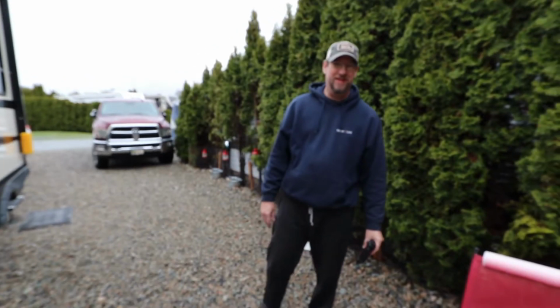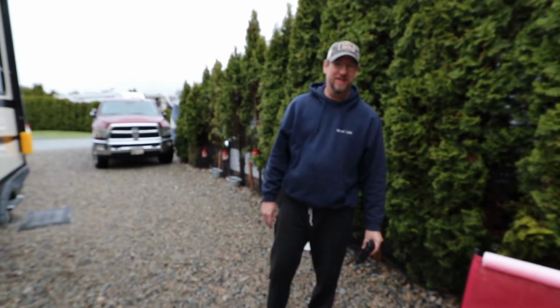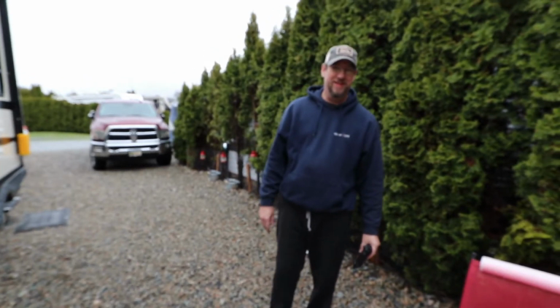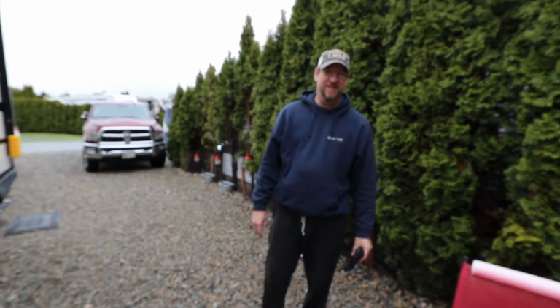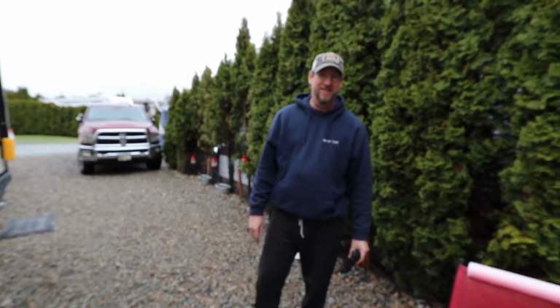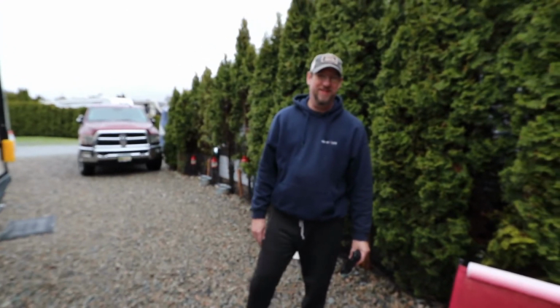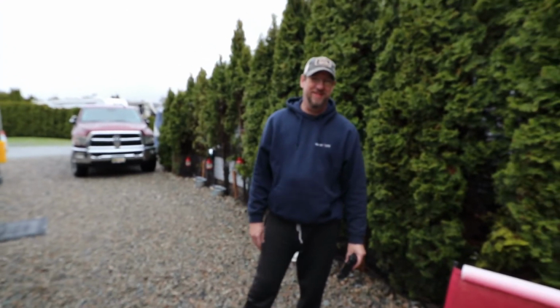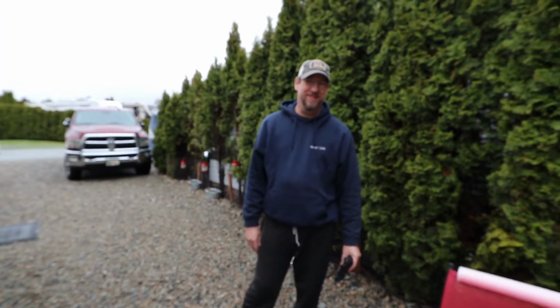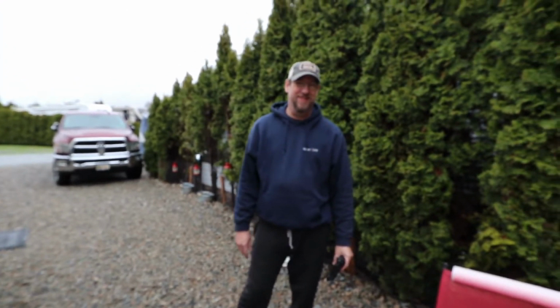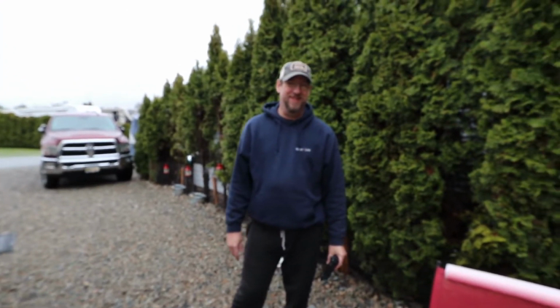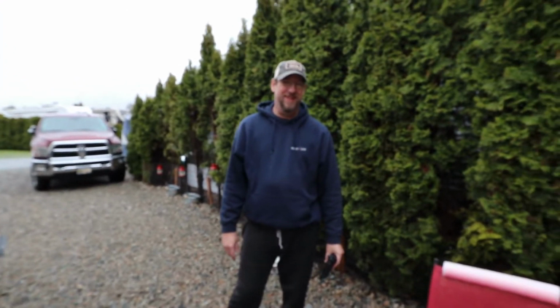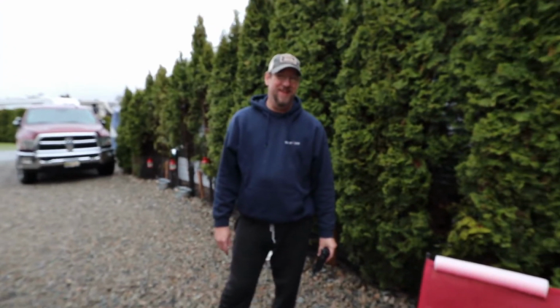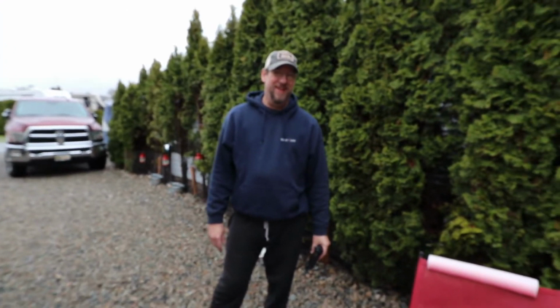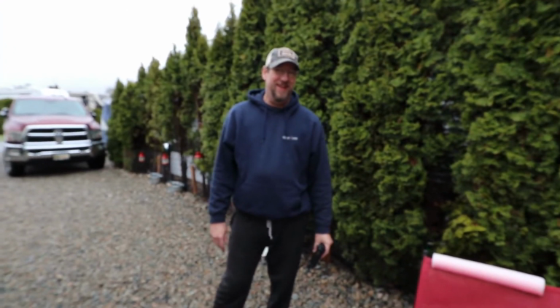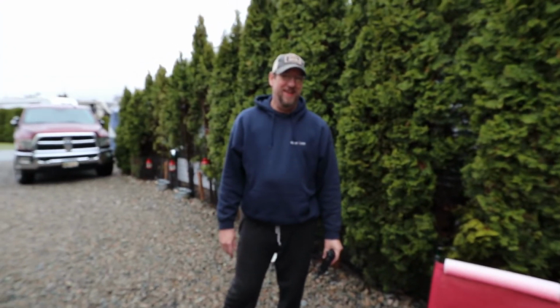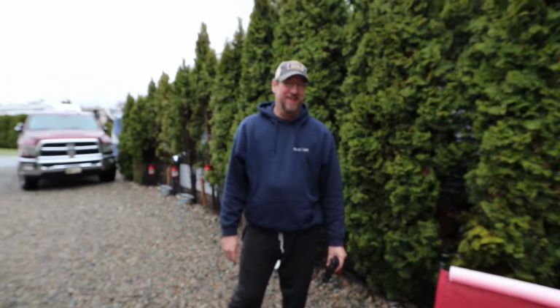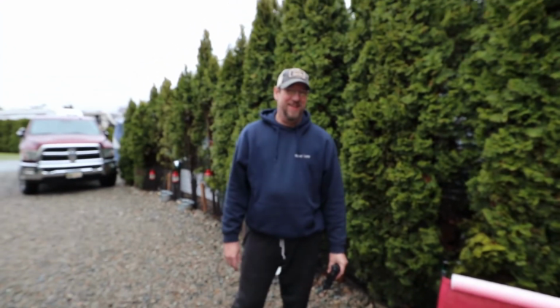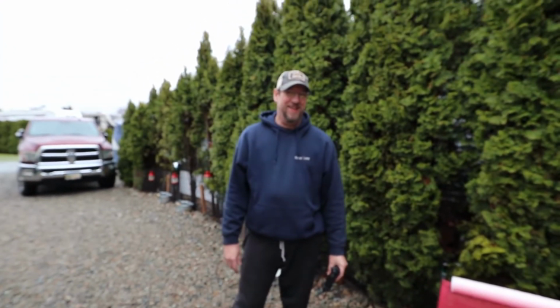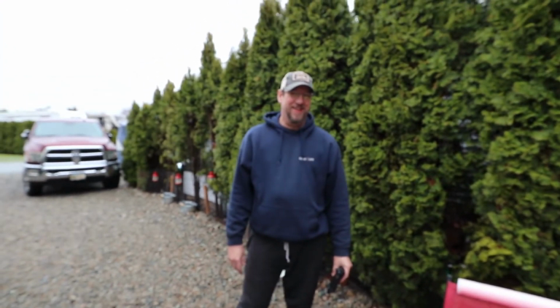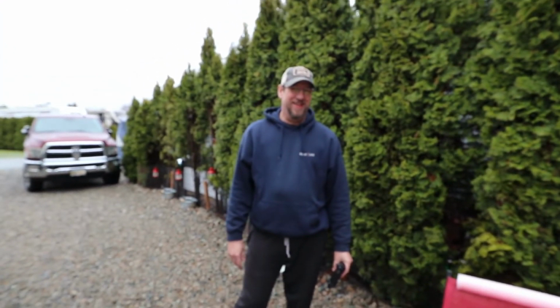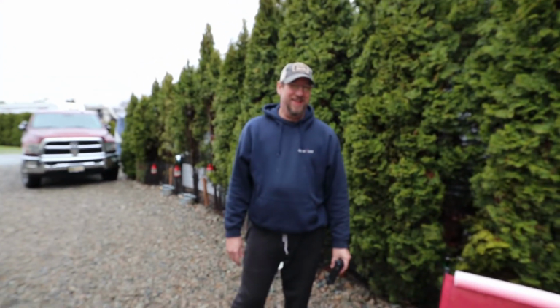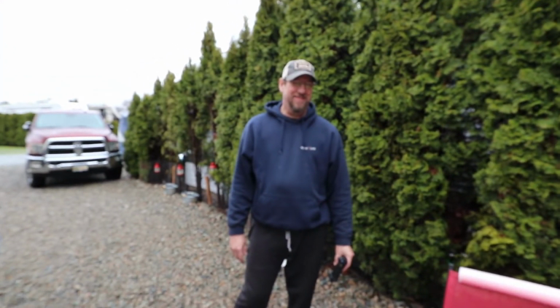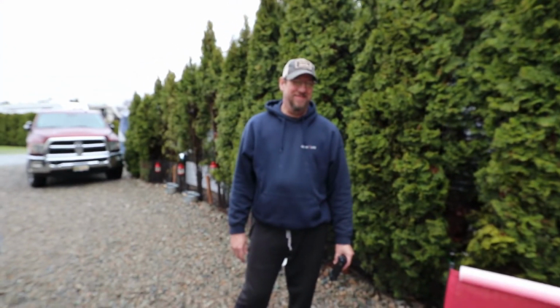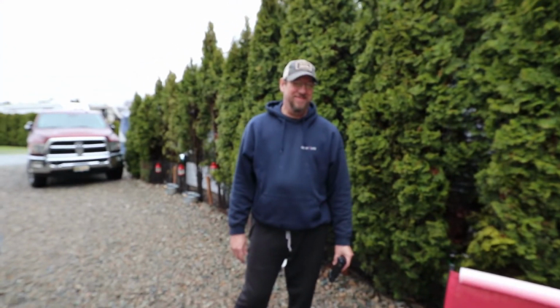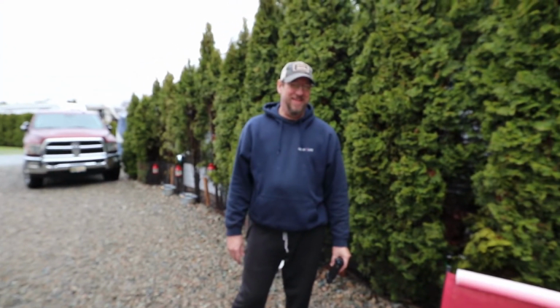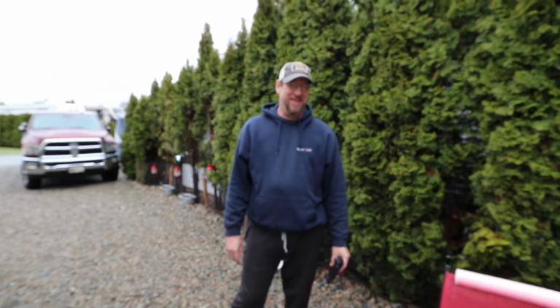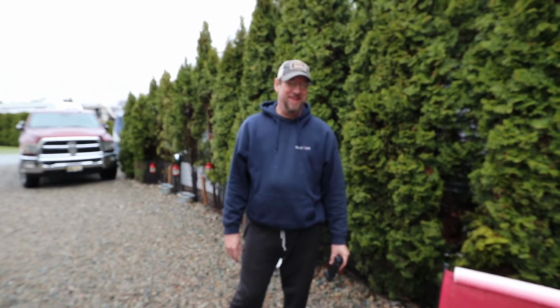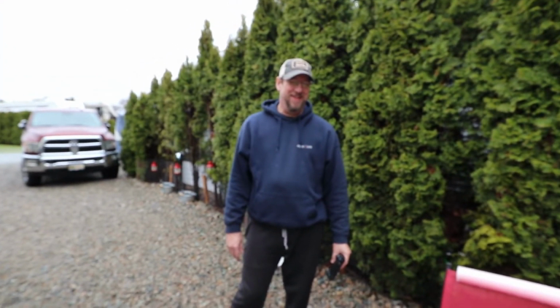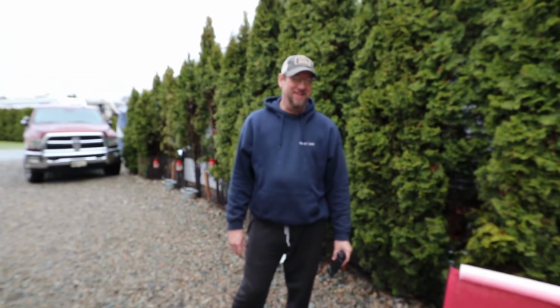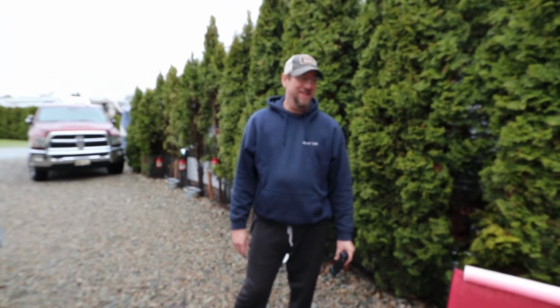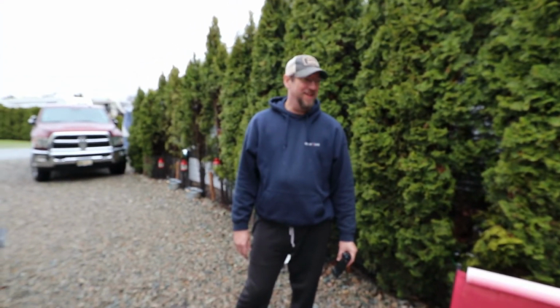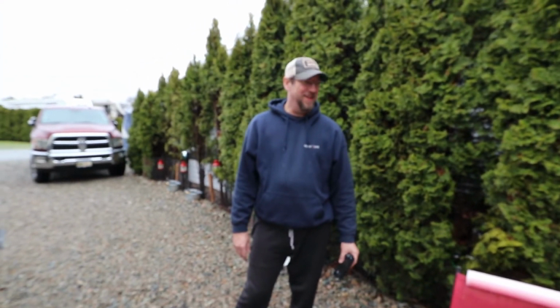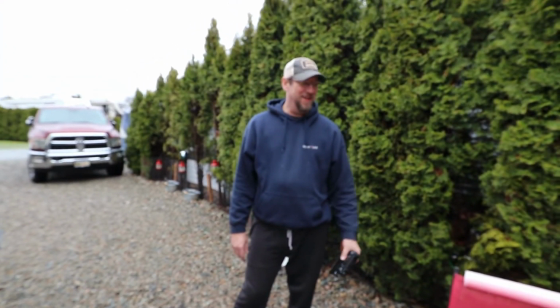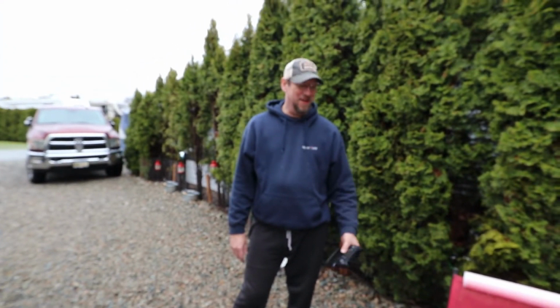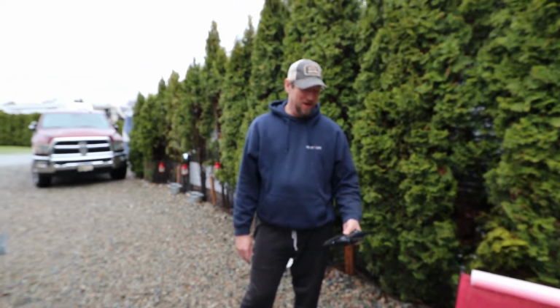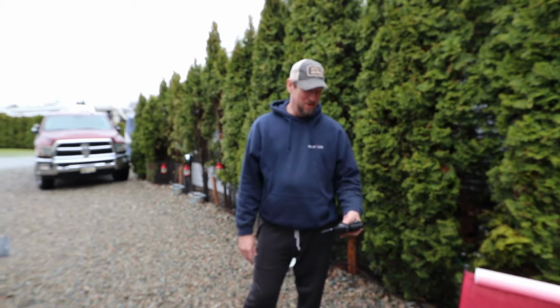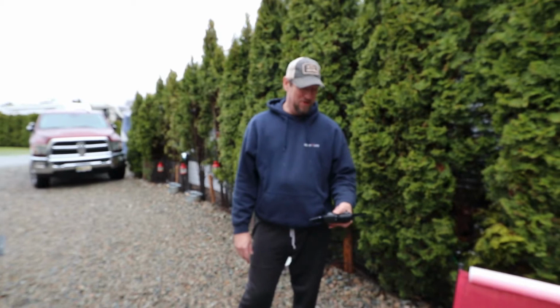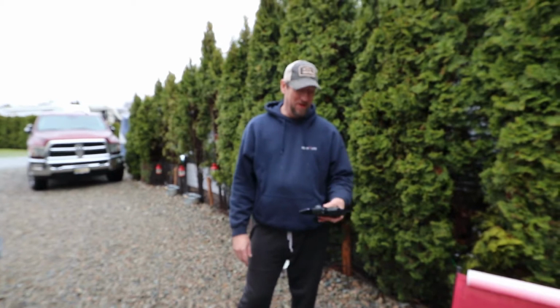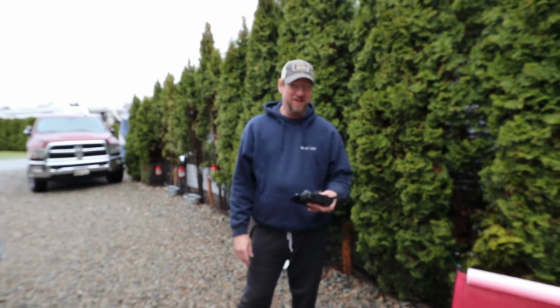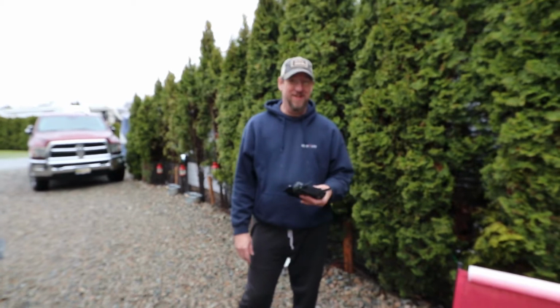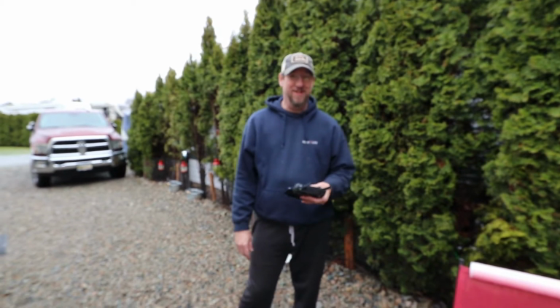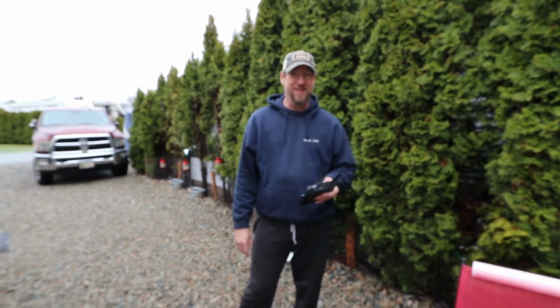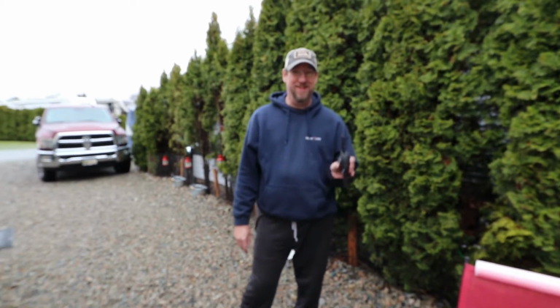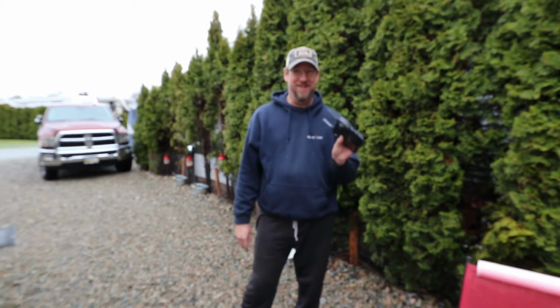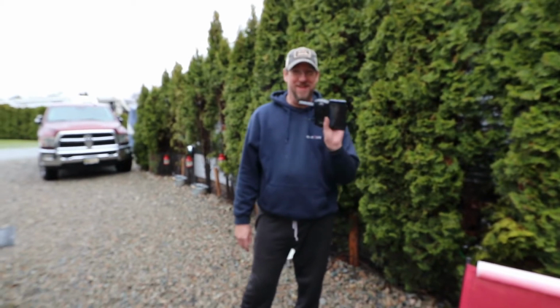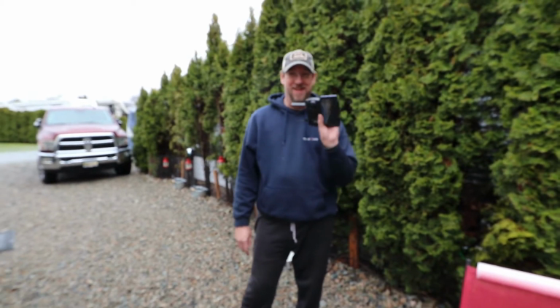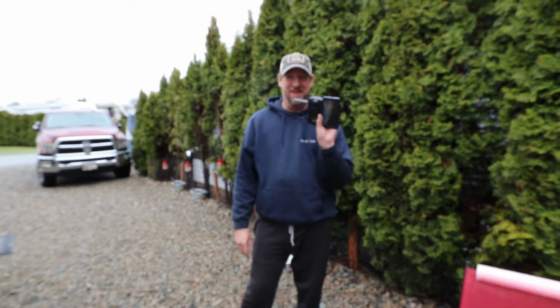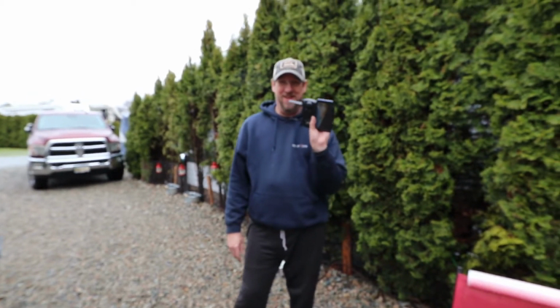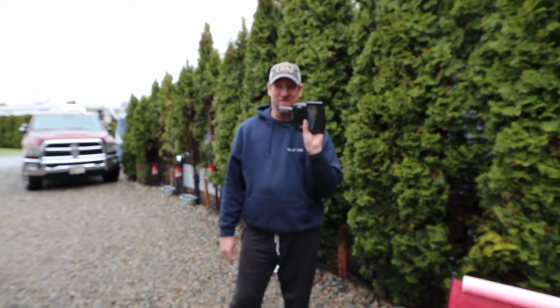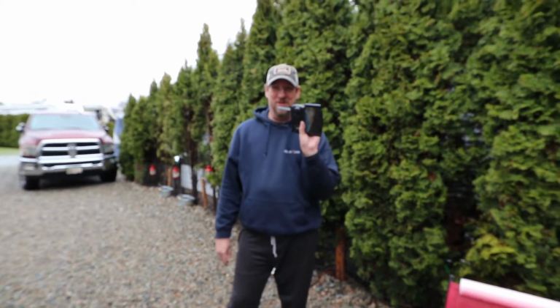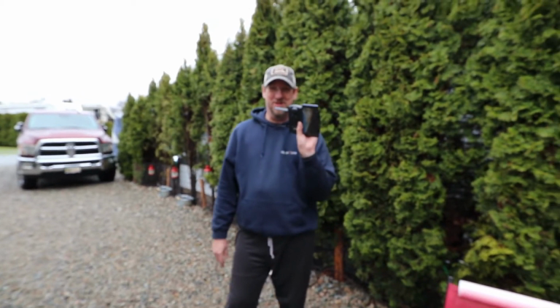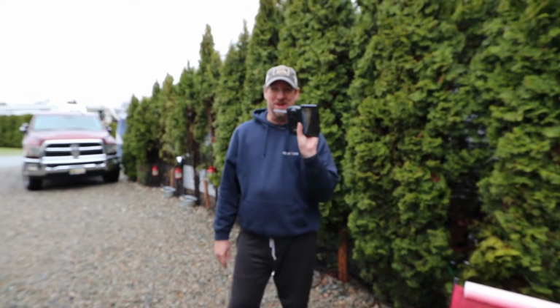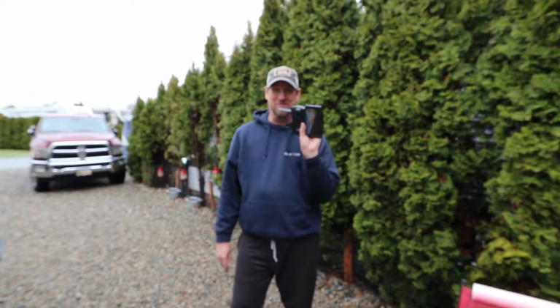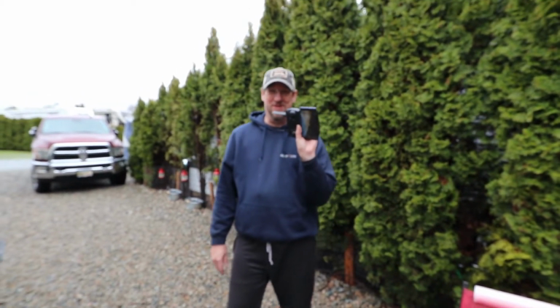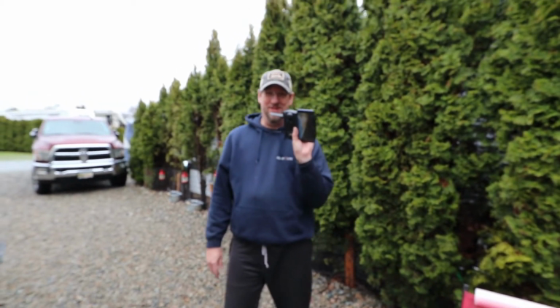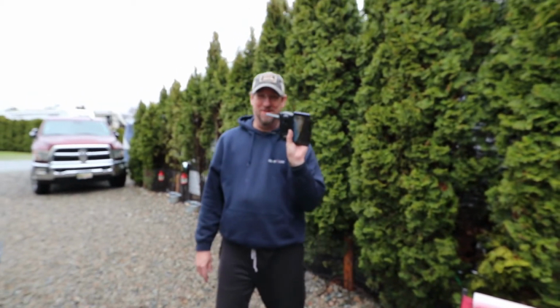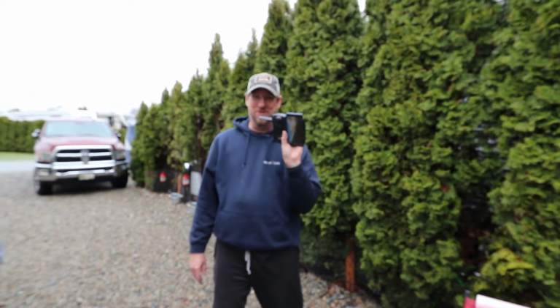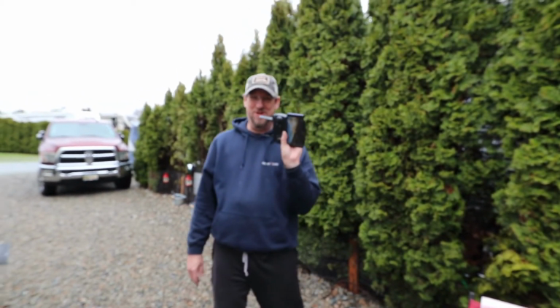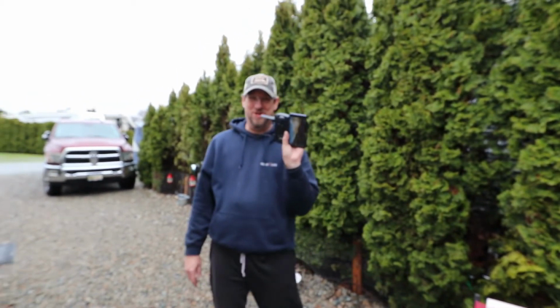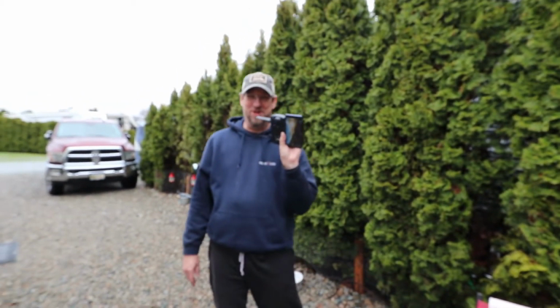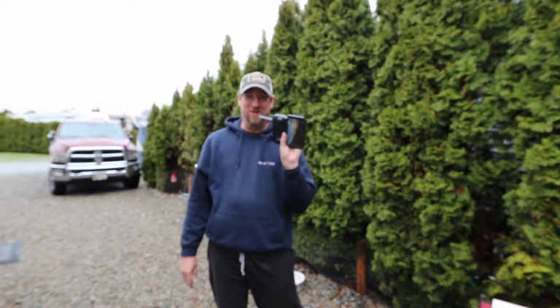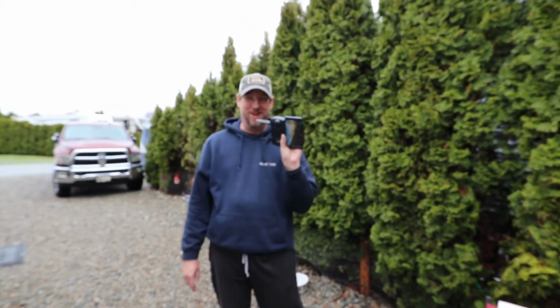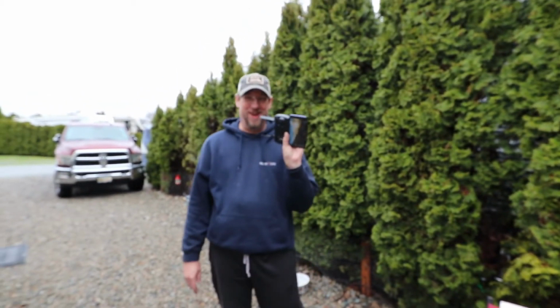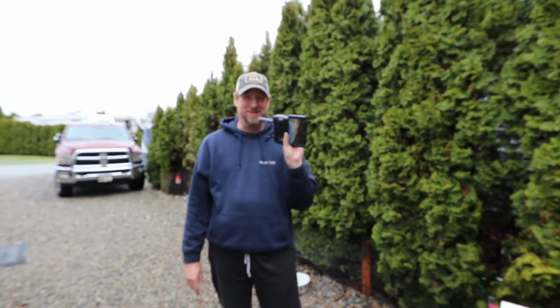Brent, you got a new toy. You want to tell everybody about it? Yeah, I got a new toy. If this helps, I'm pretty sure you'll guess.